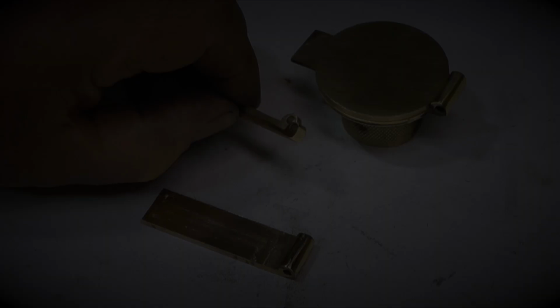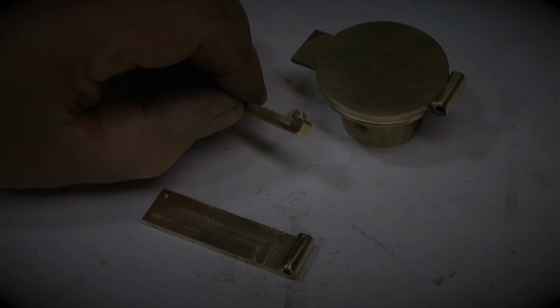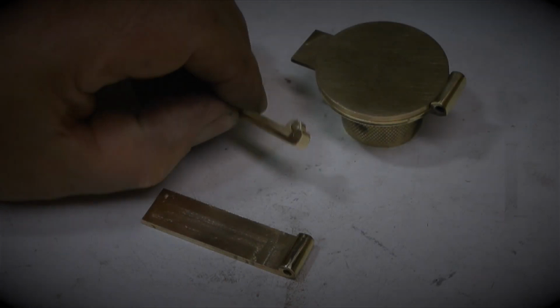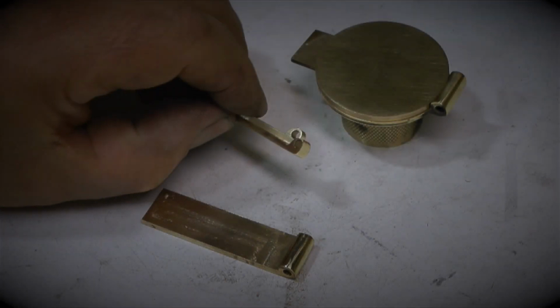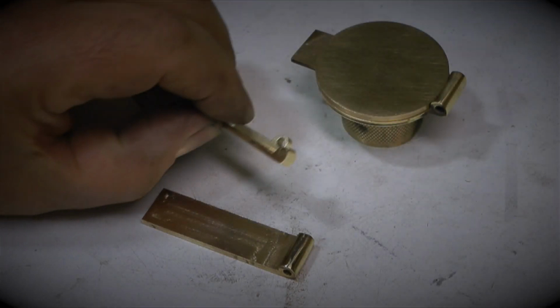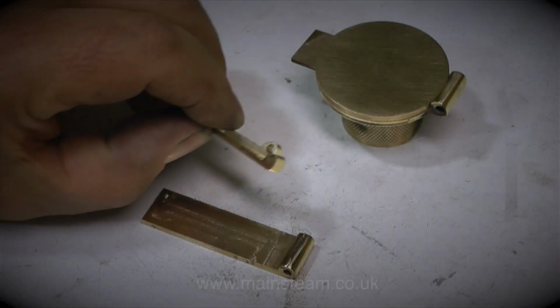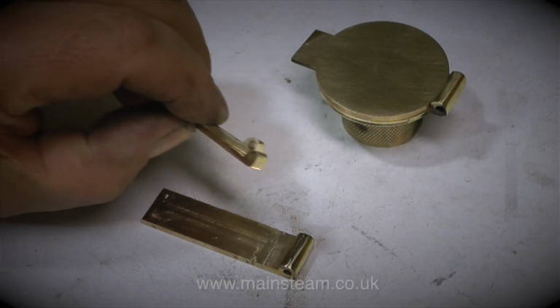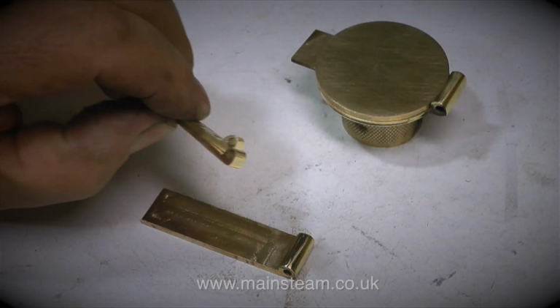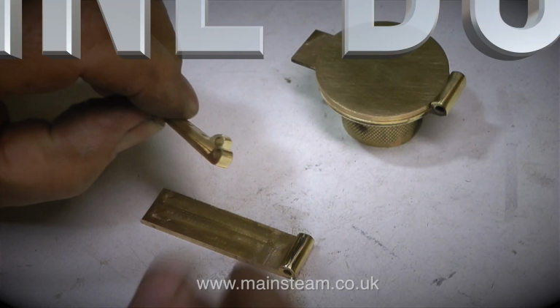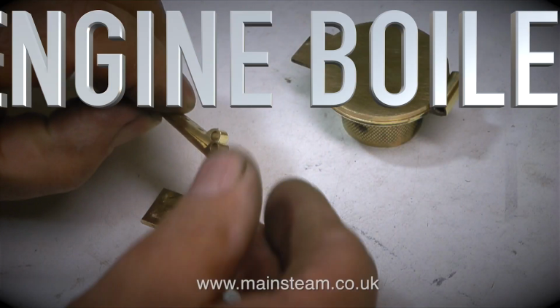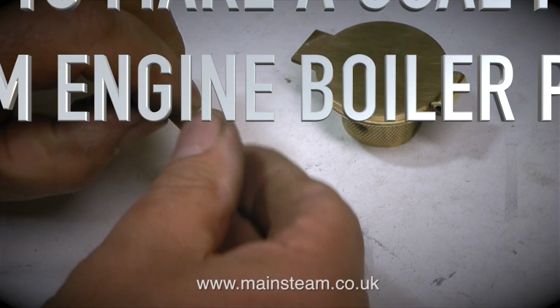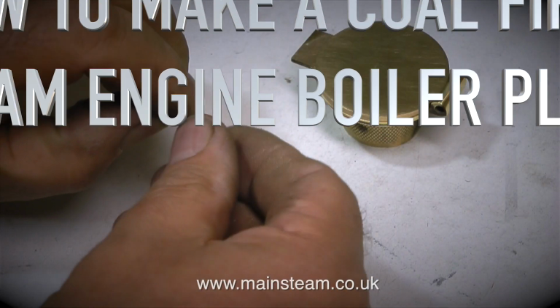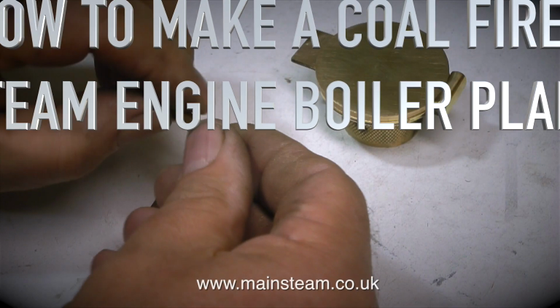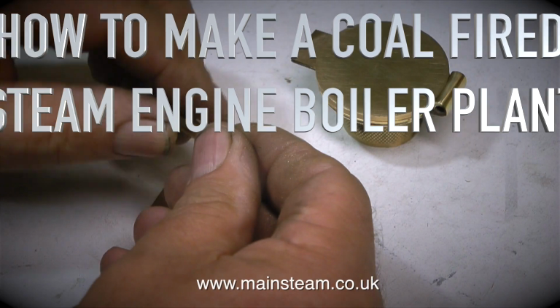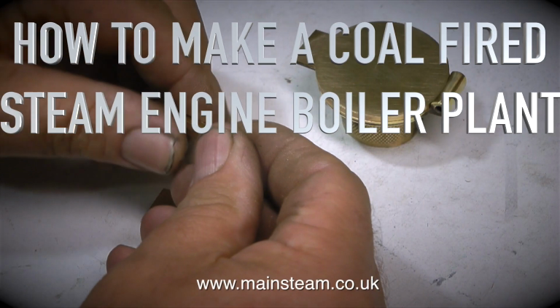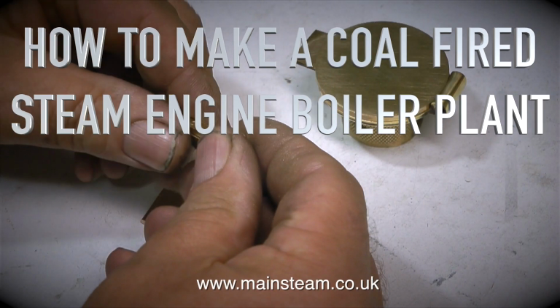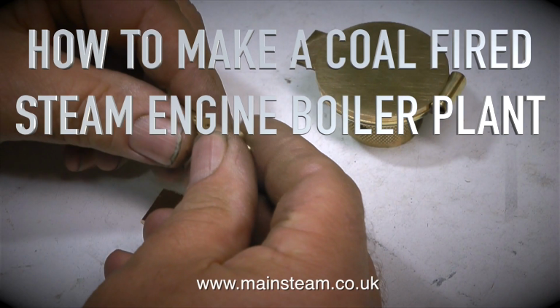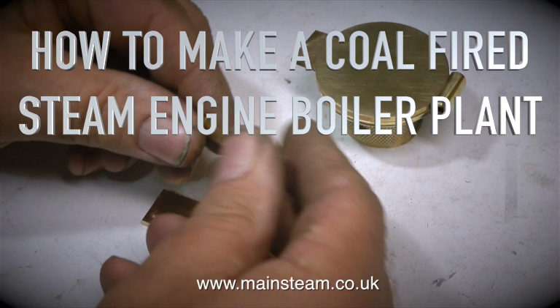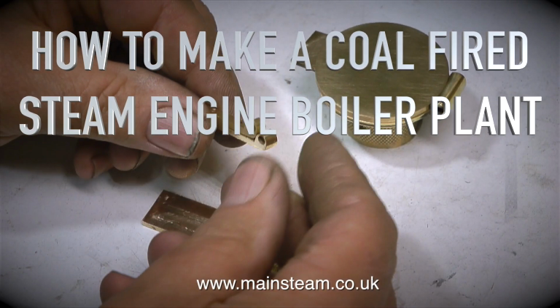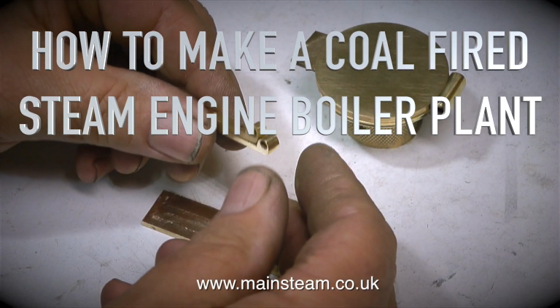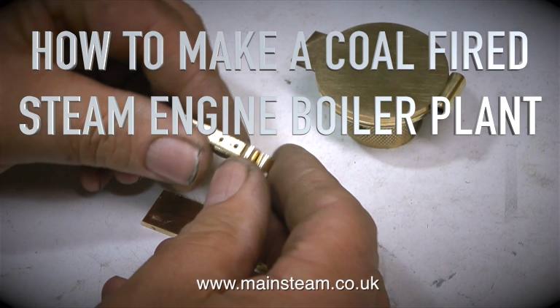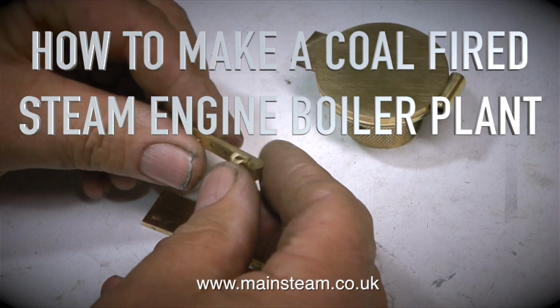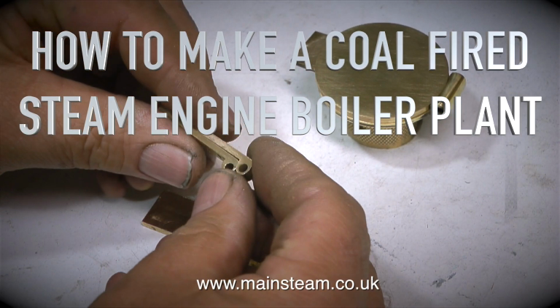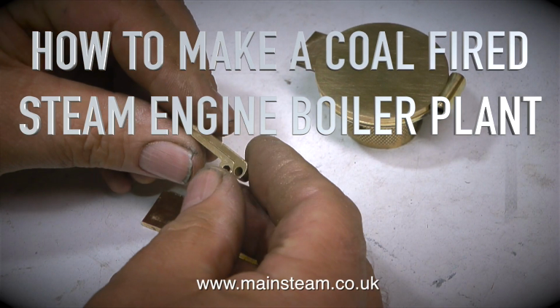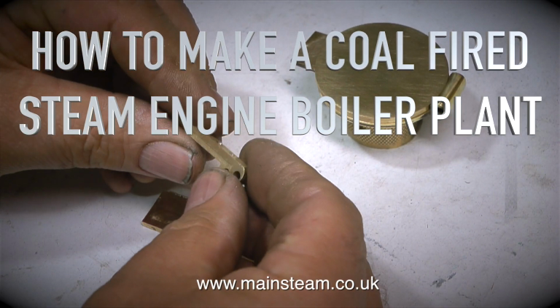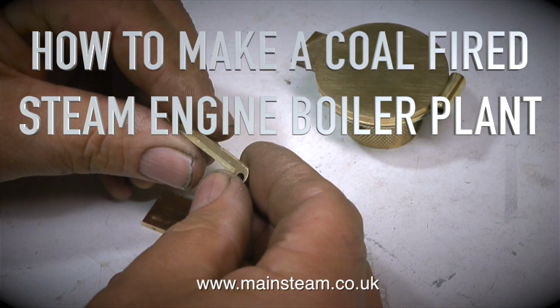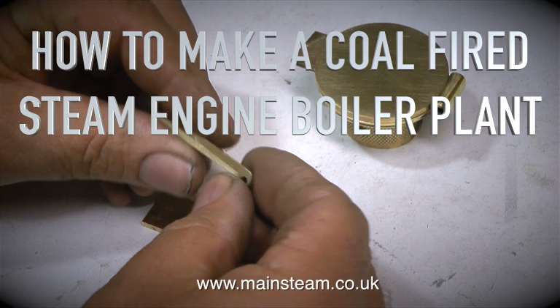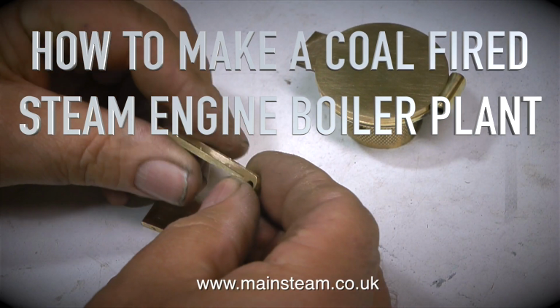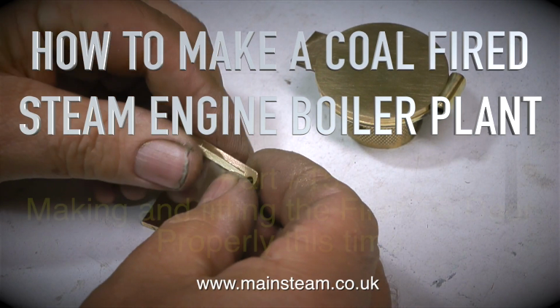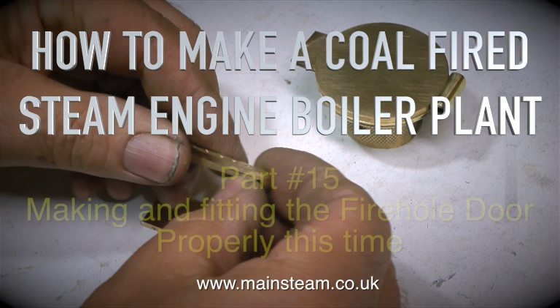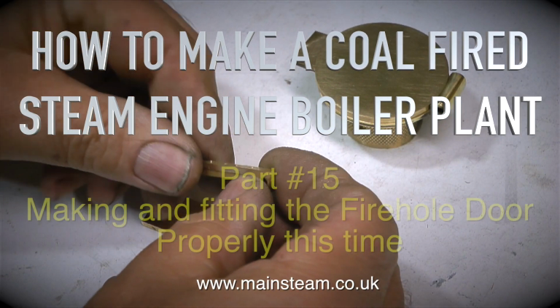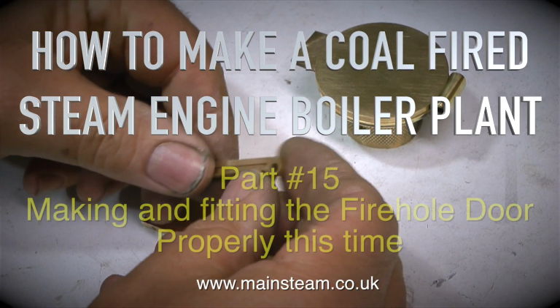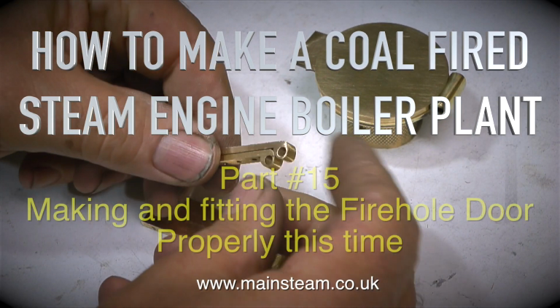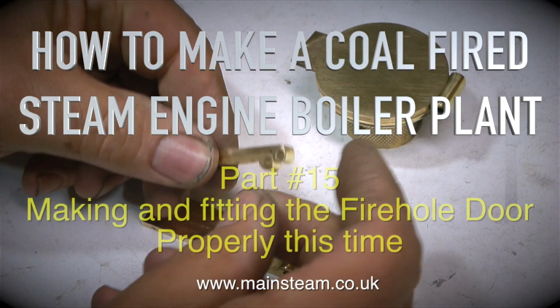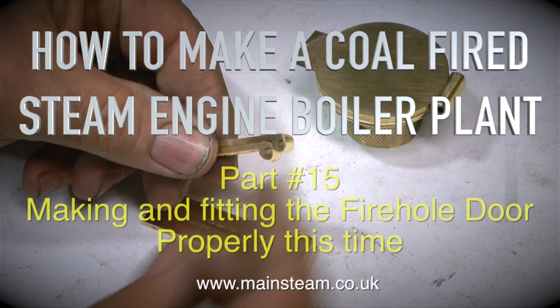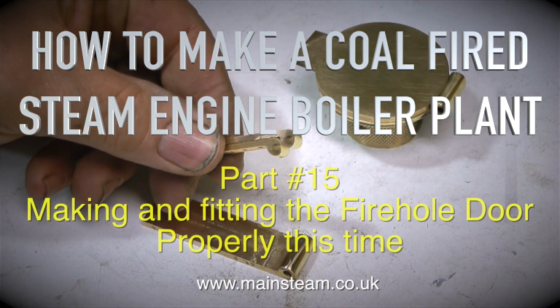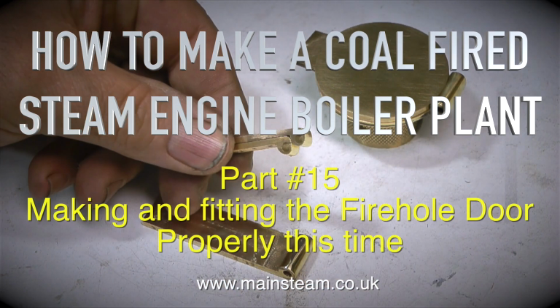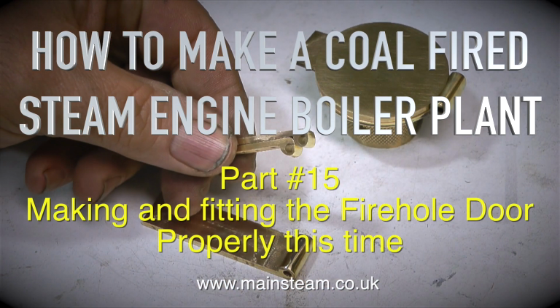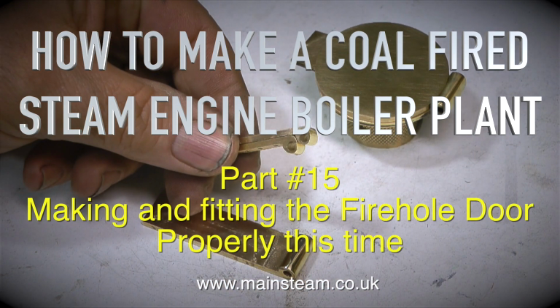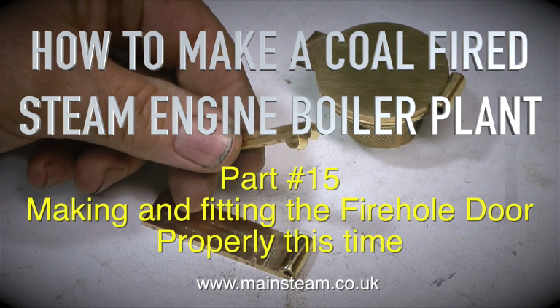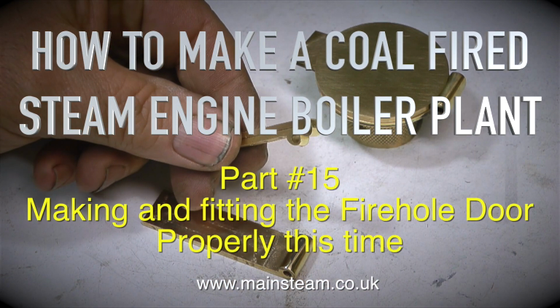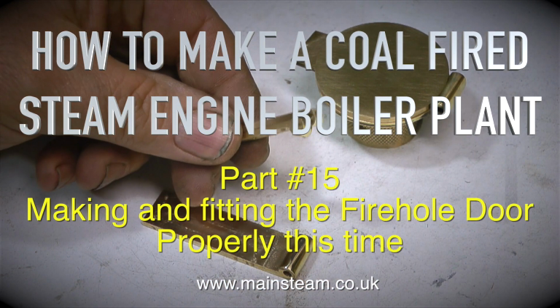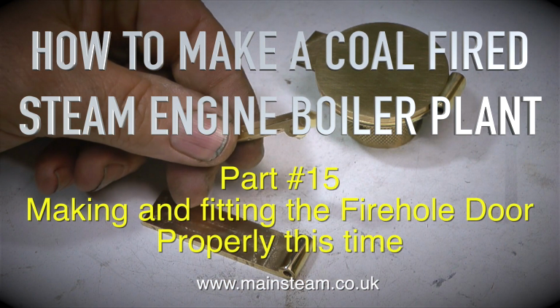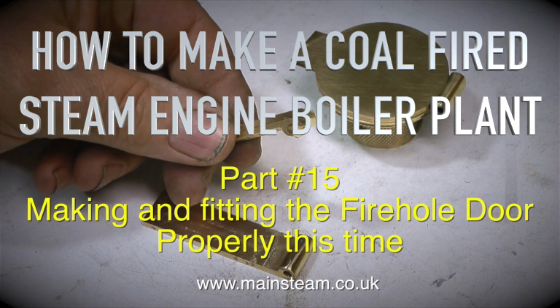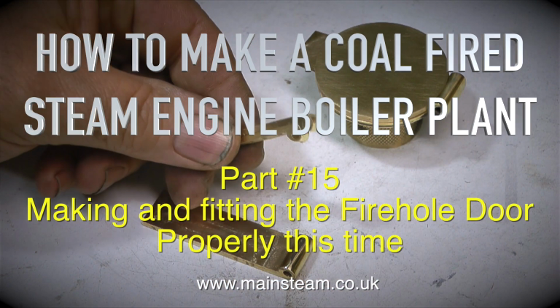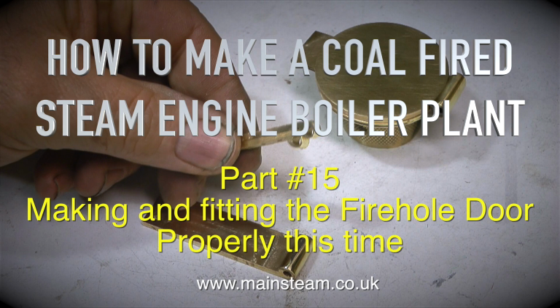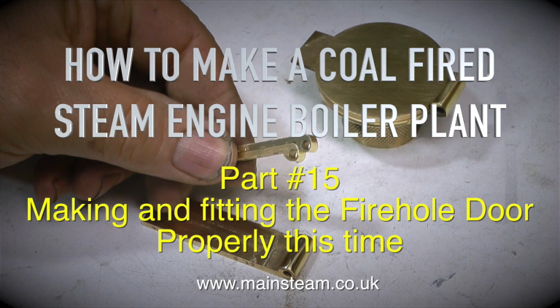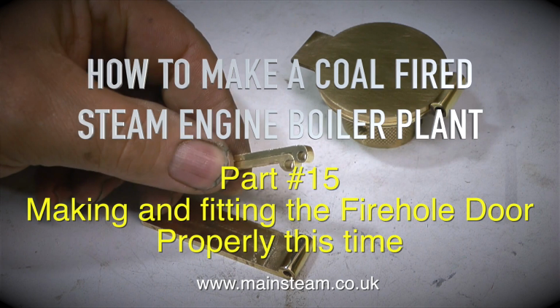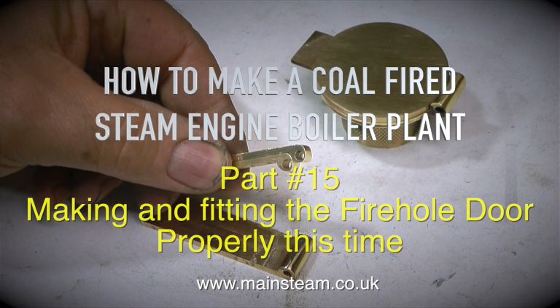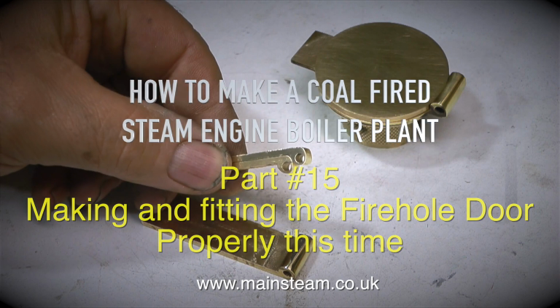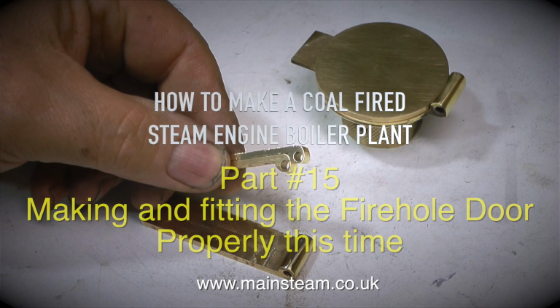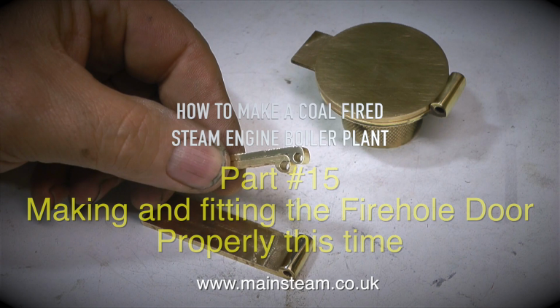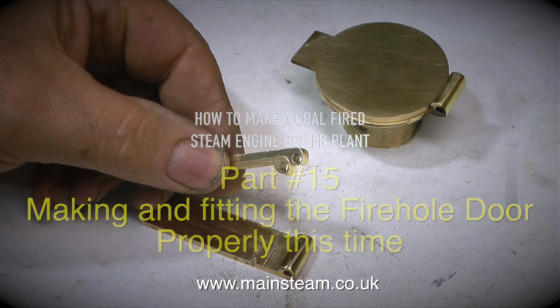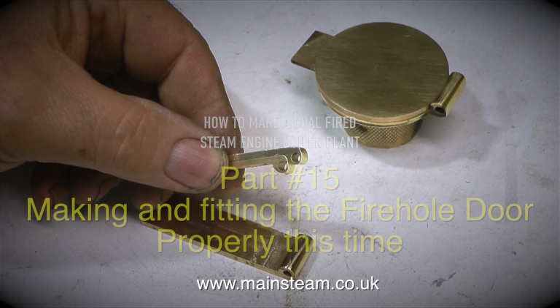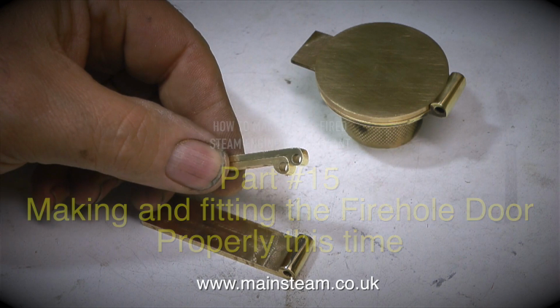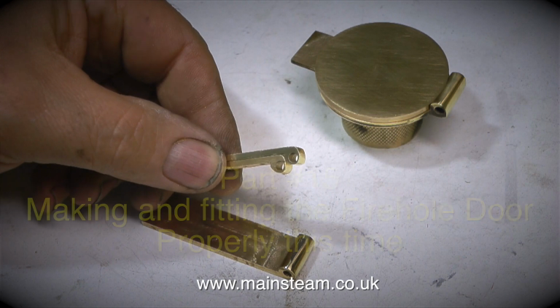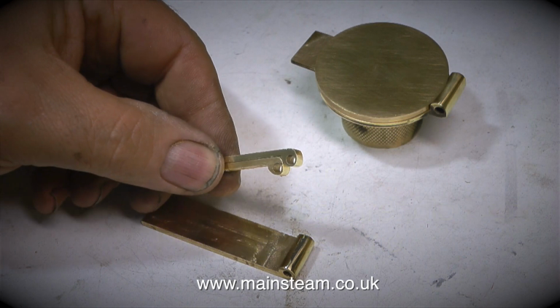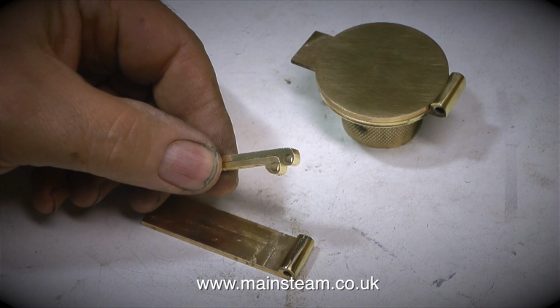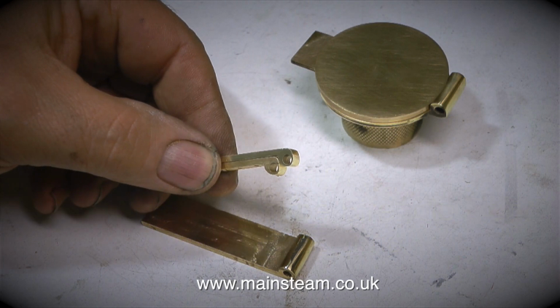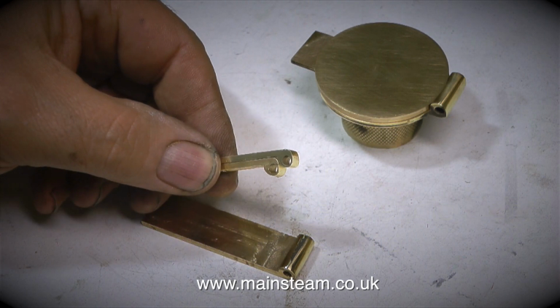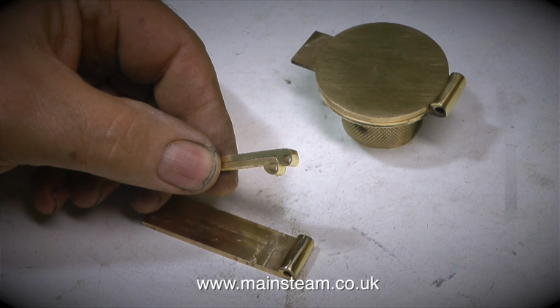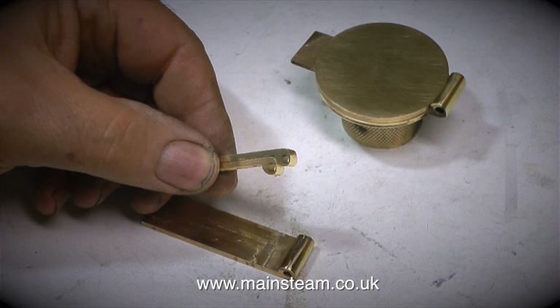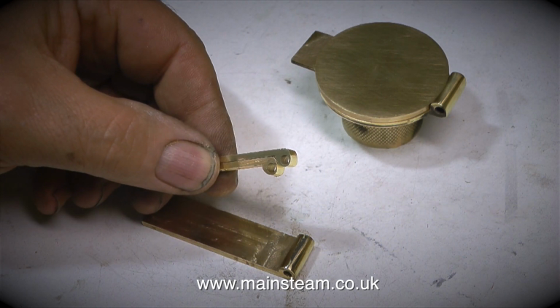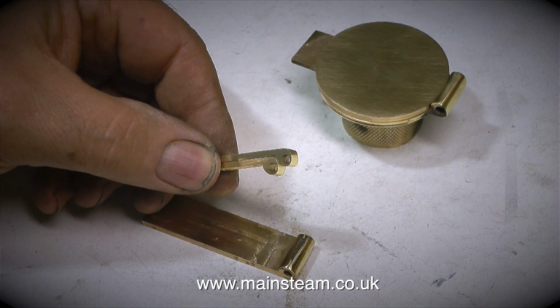How to make a coal-fired steam engine boiler plant, part 15: making and fitting the fire hole door properly this time.